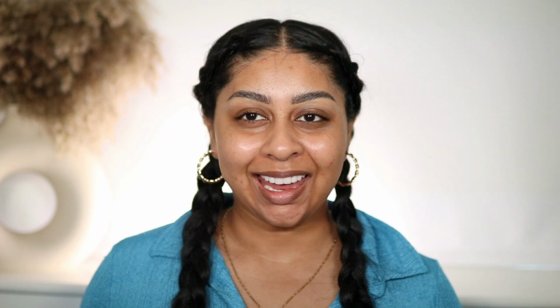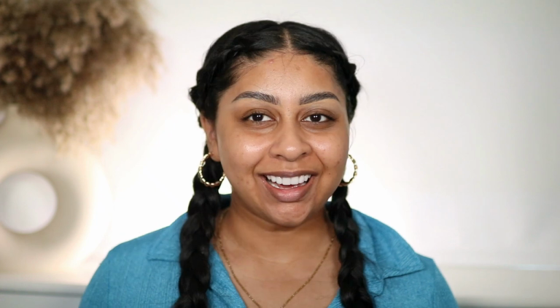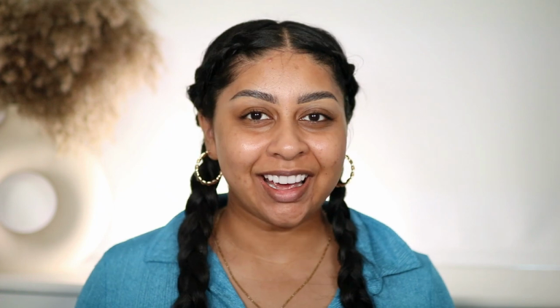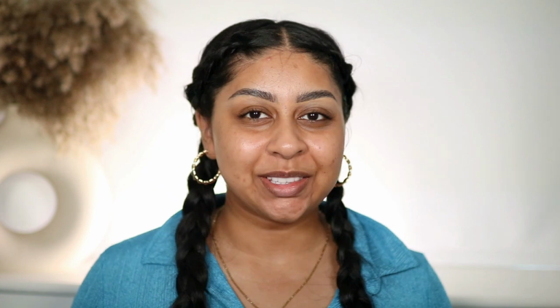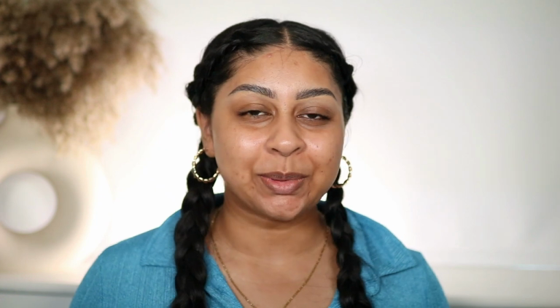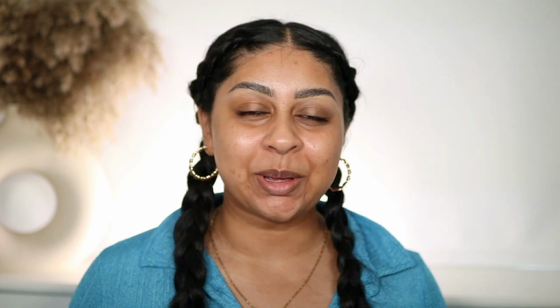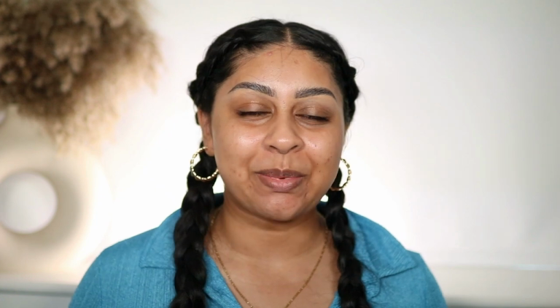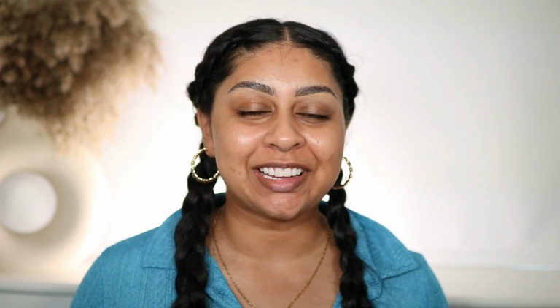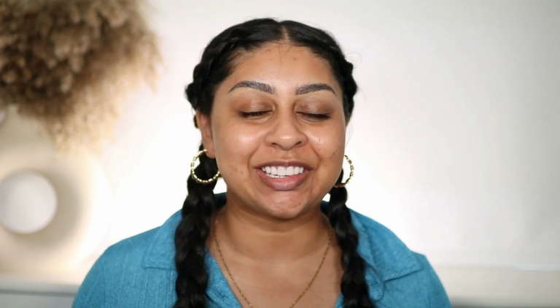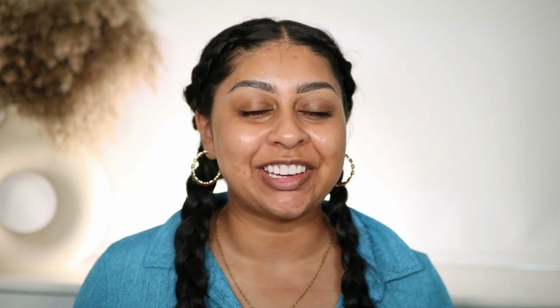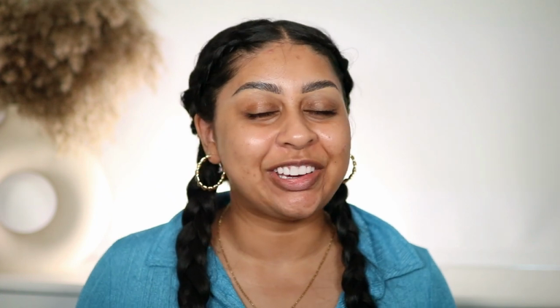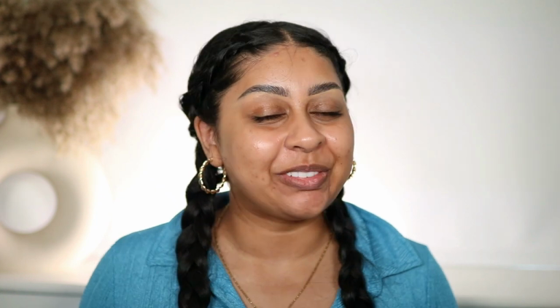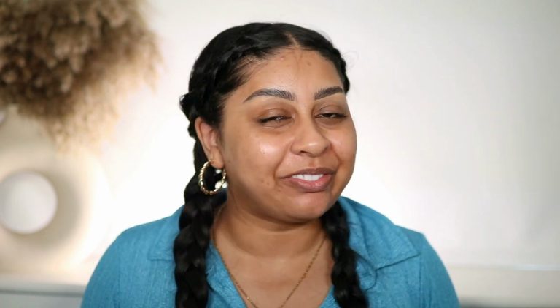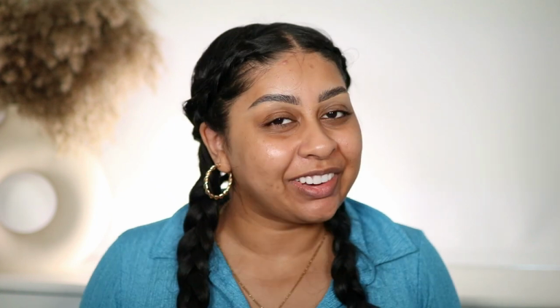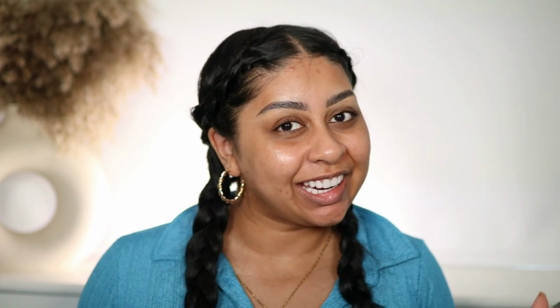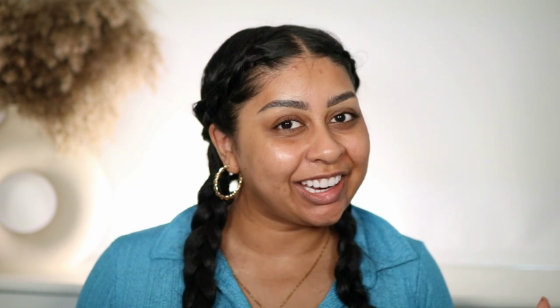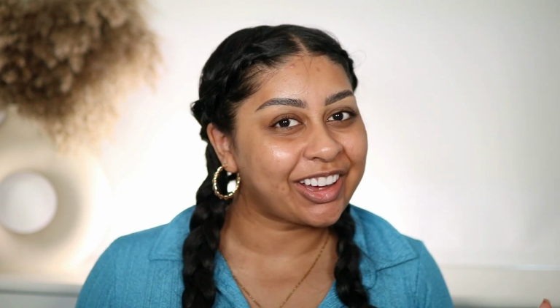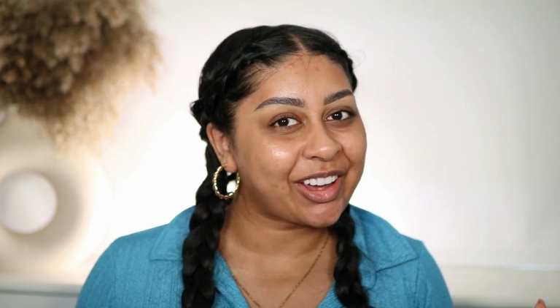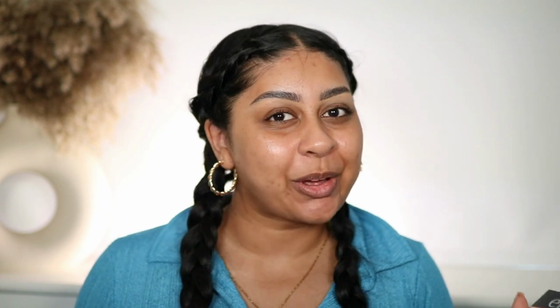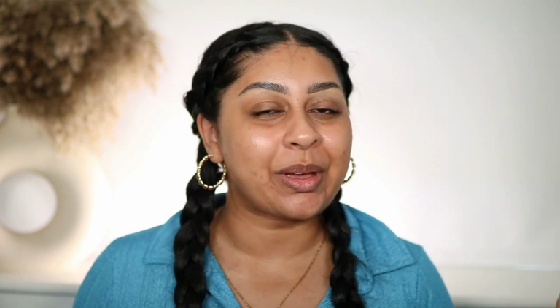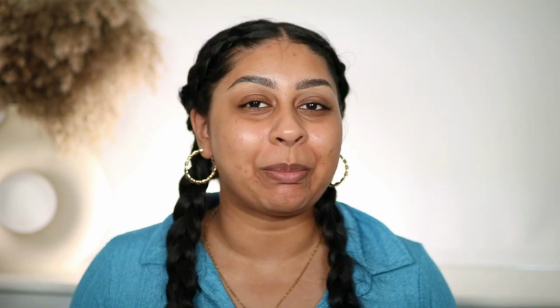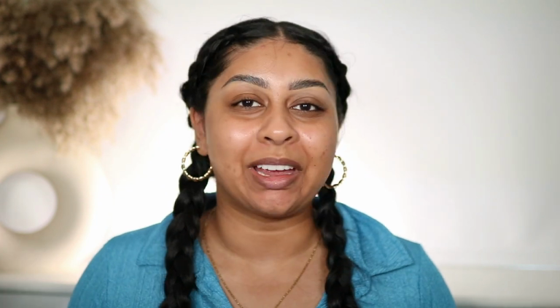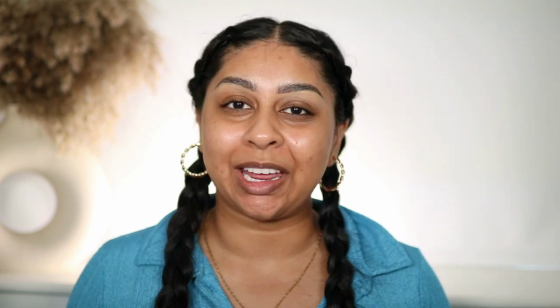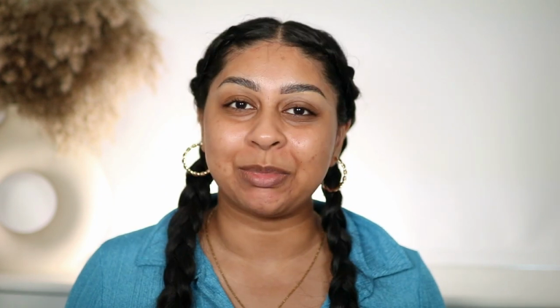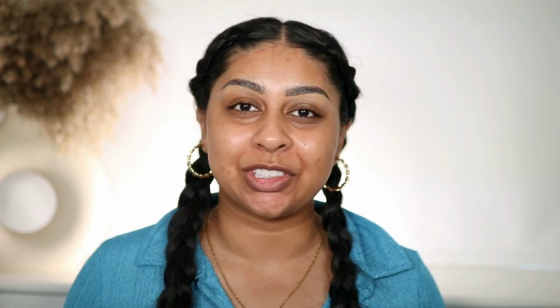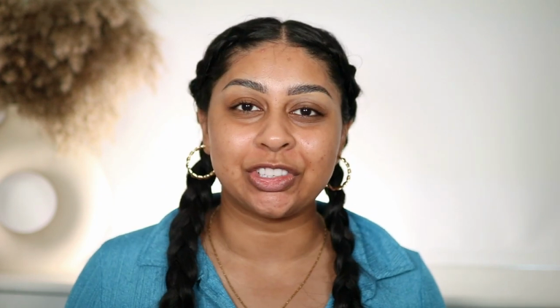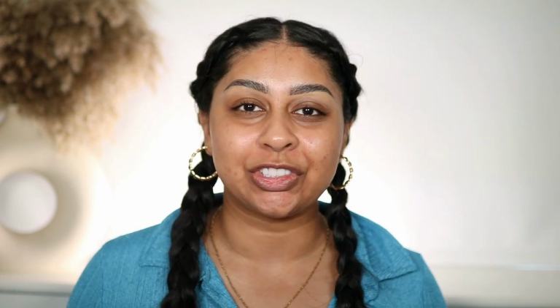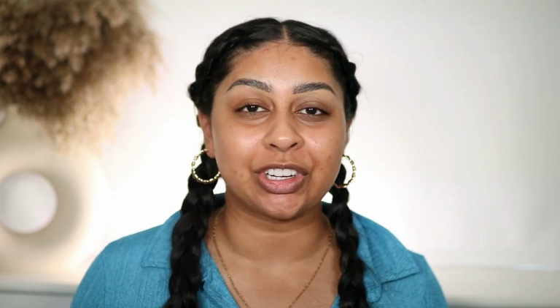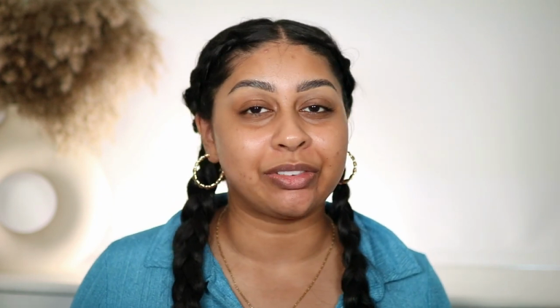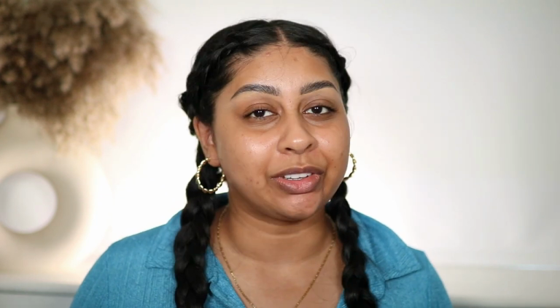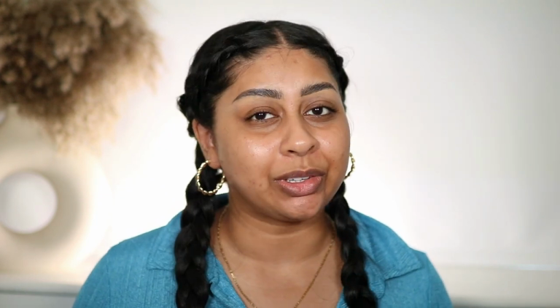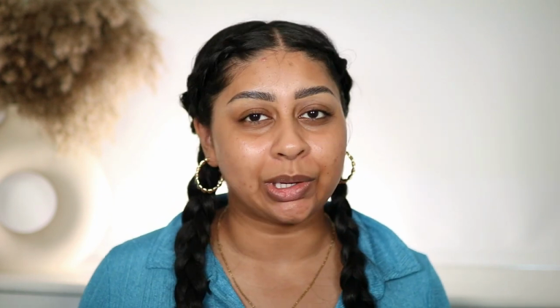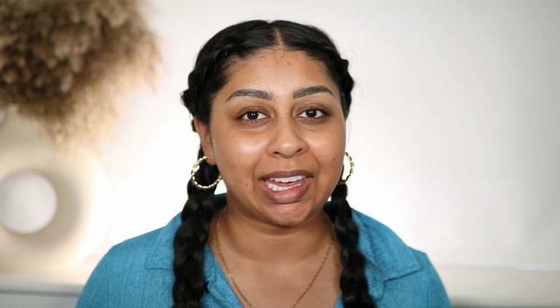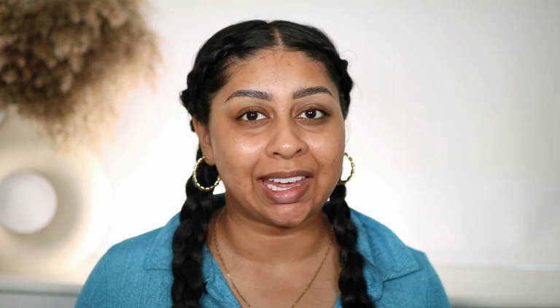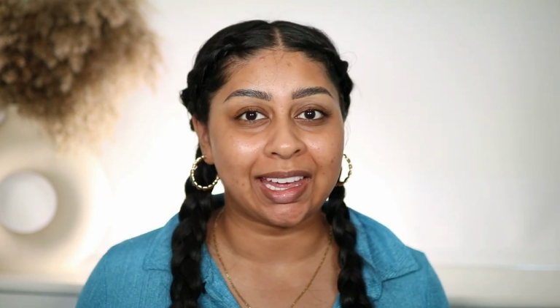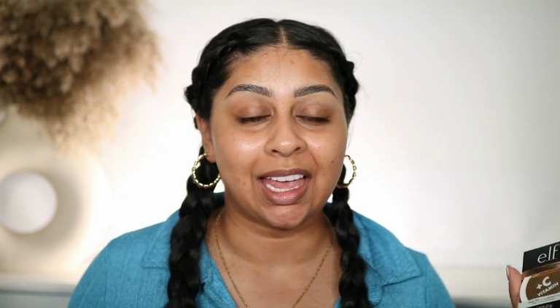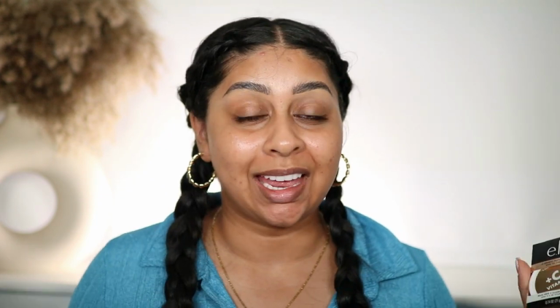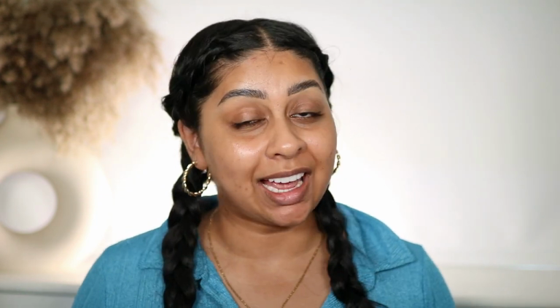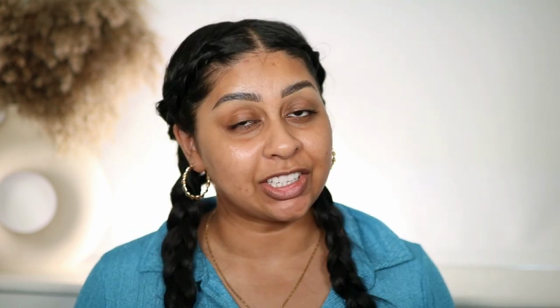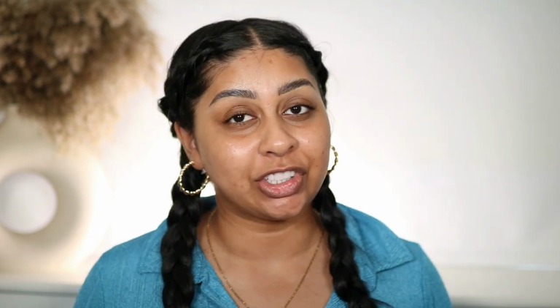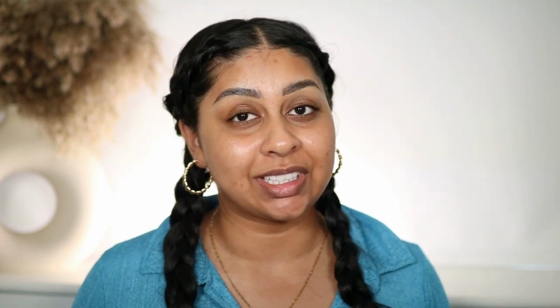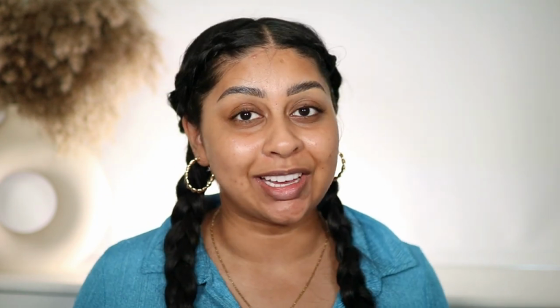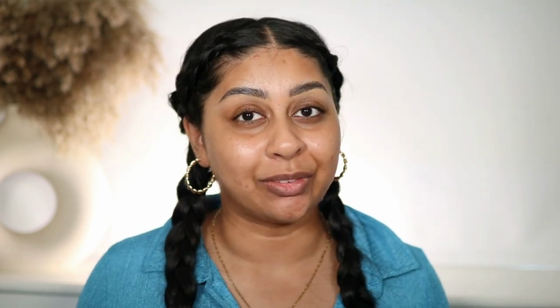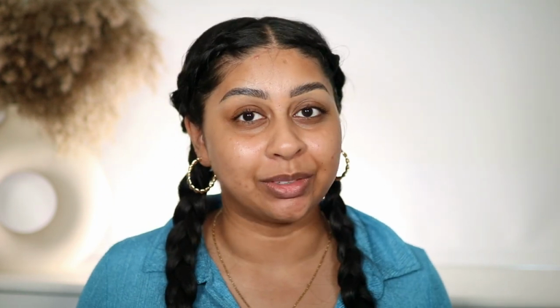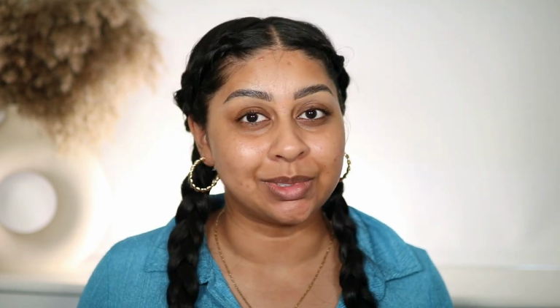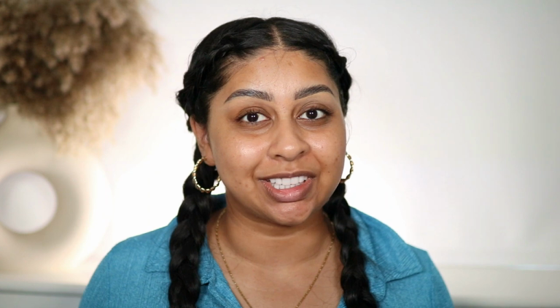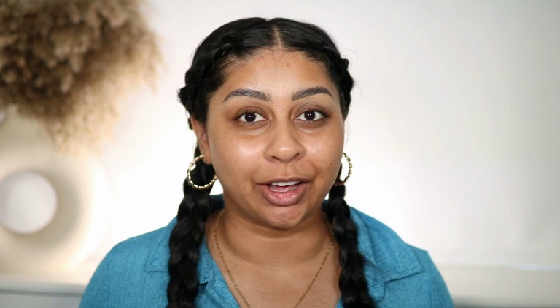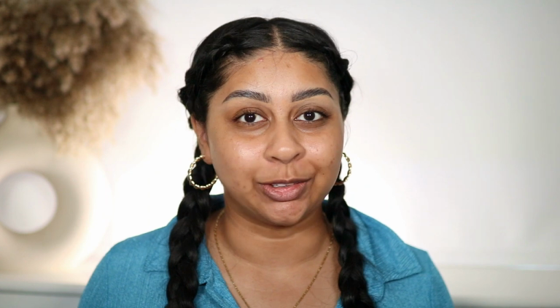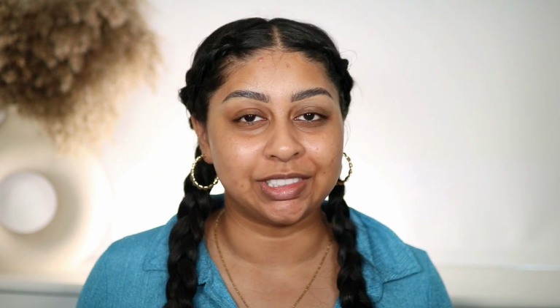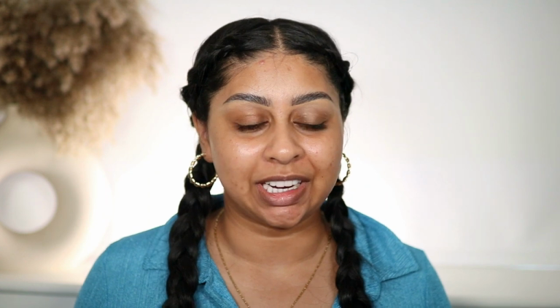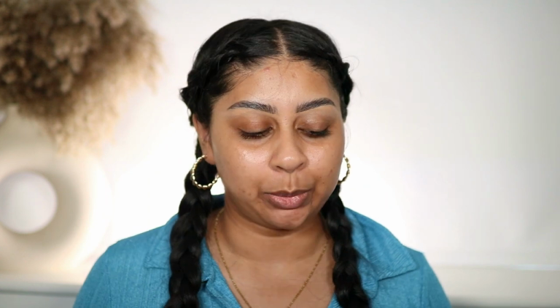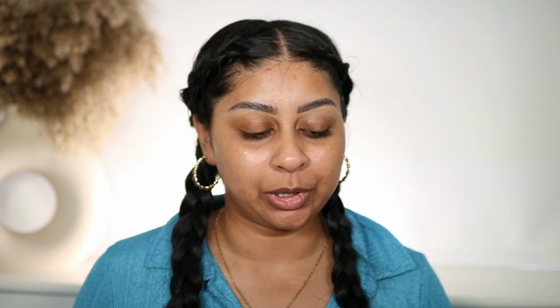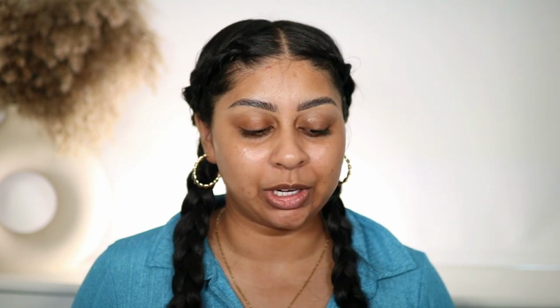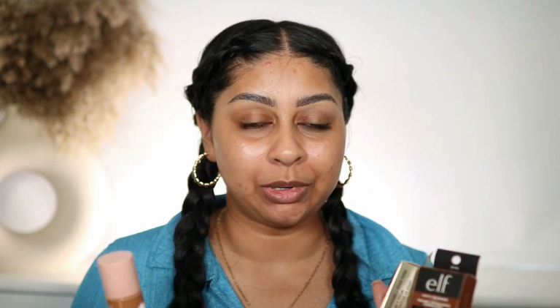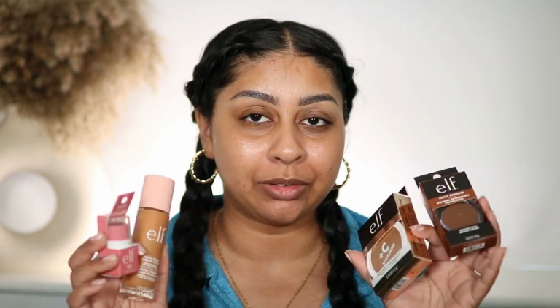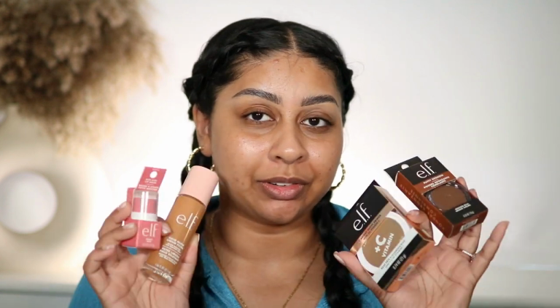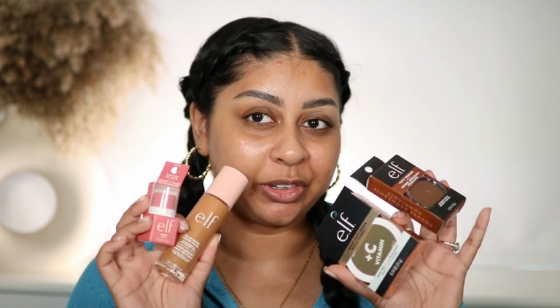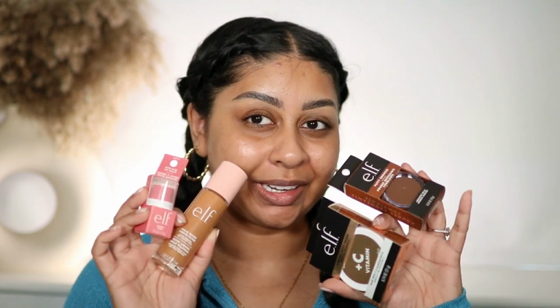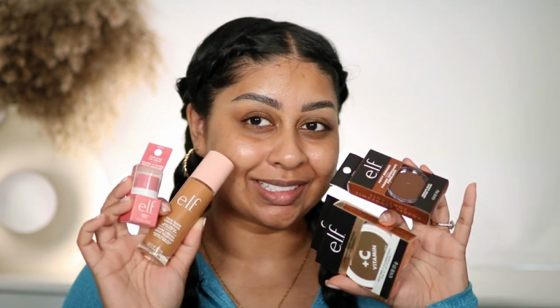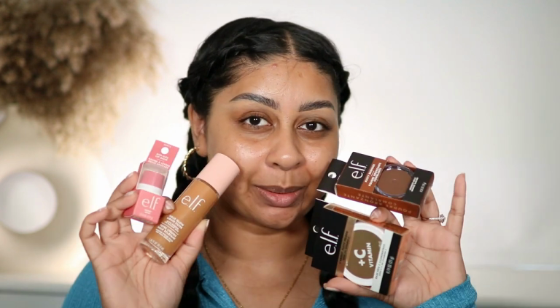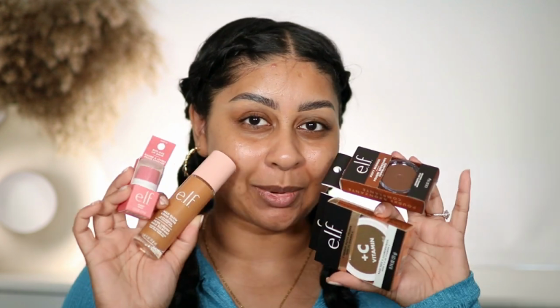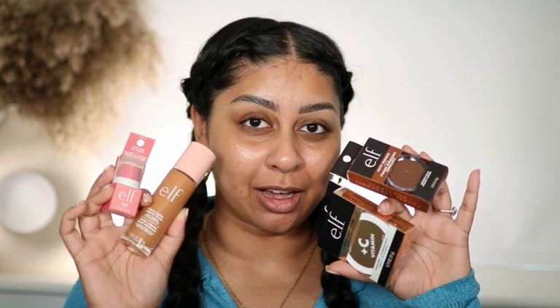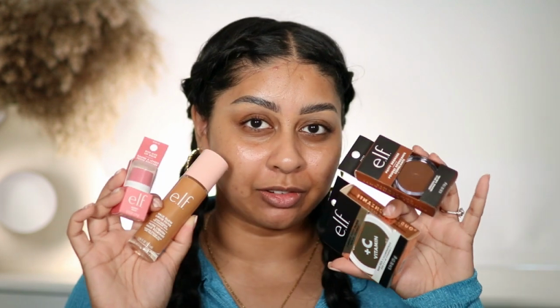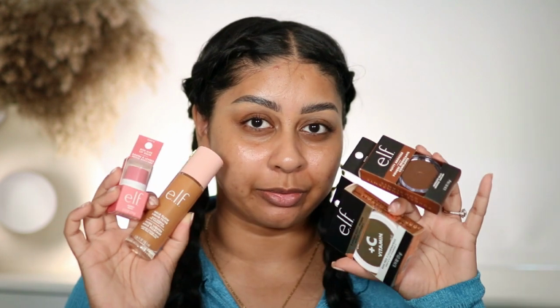Hey guys, welcome back to a new video! My name is Anoushka if you're new here, and as you can tell from the title, today we're going to be reviewing some e.l.f. makeup.